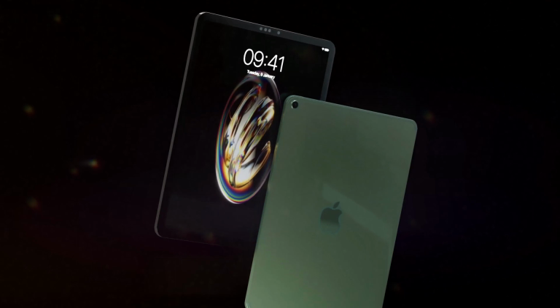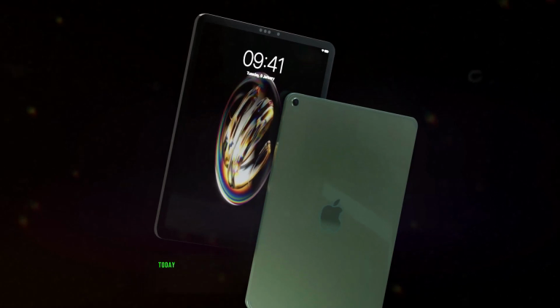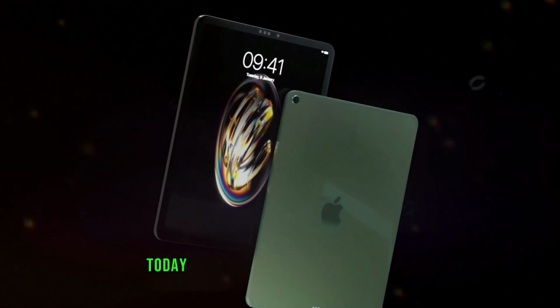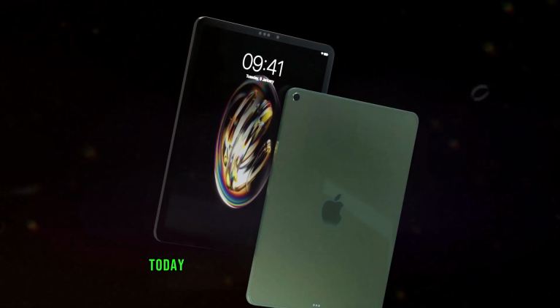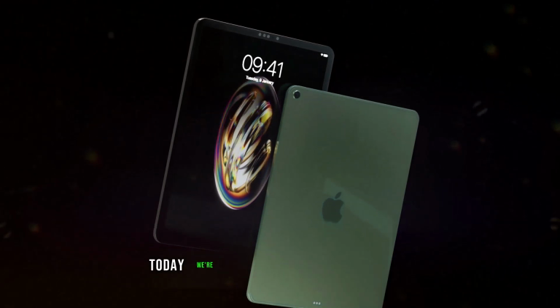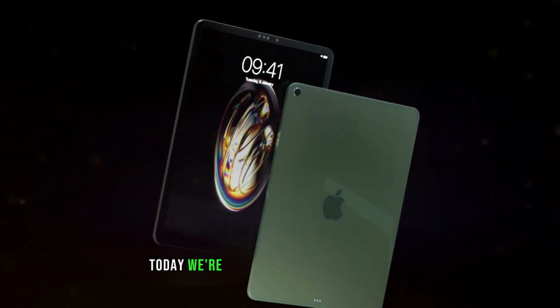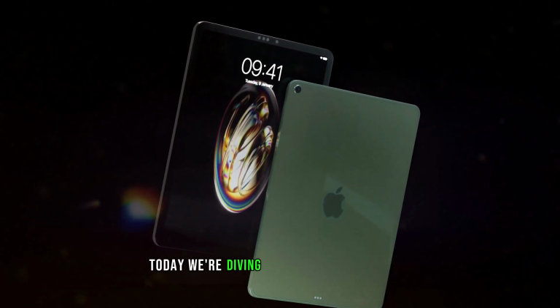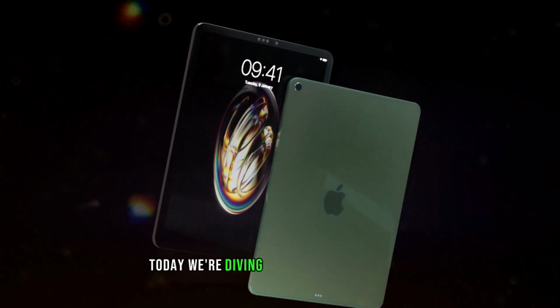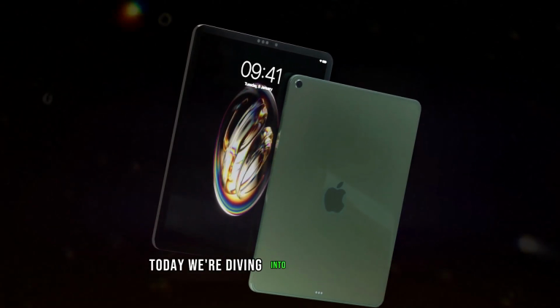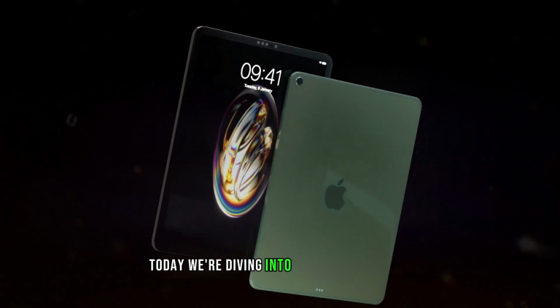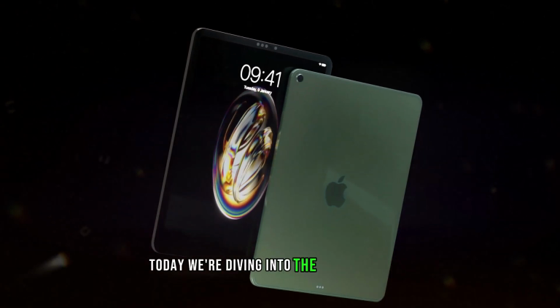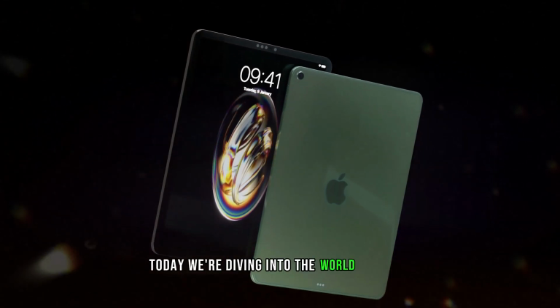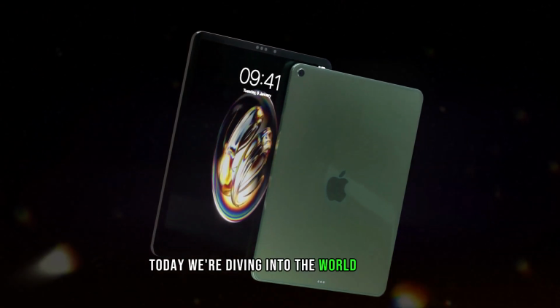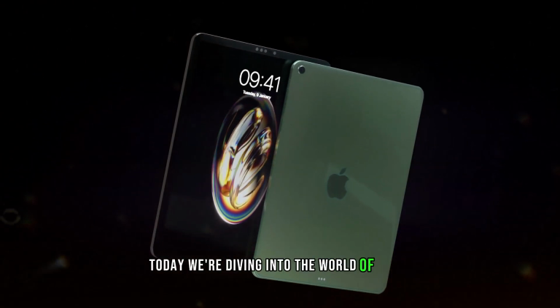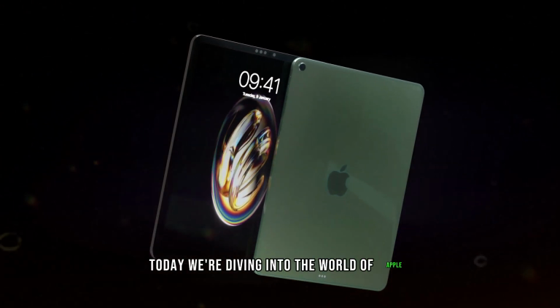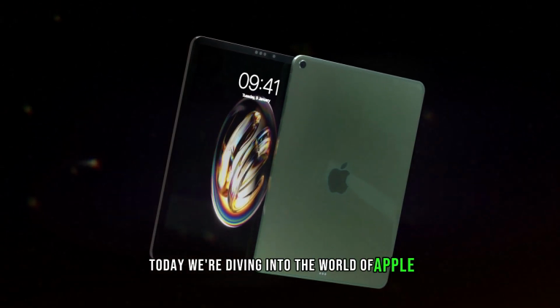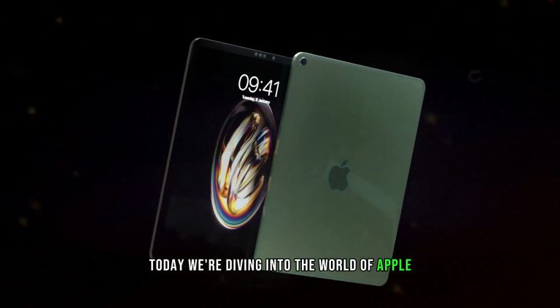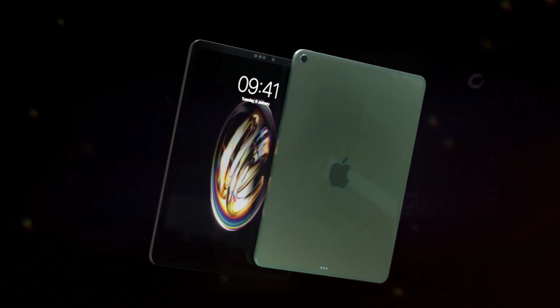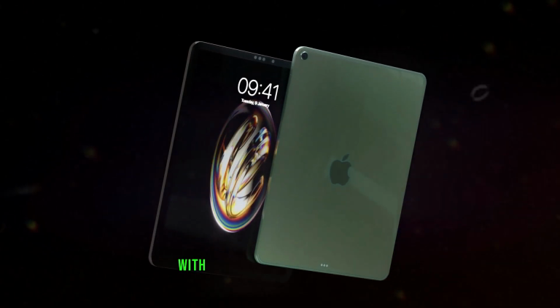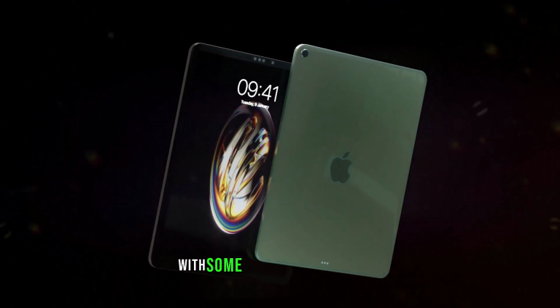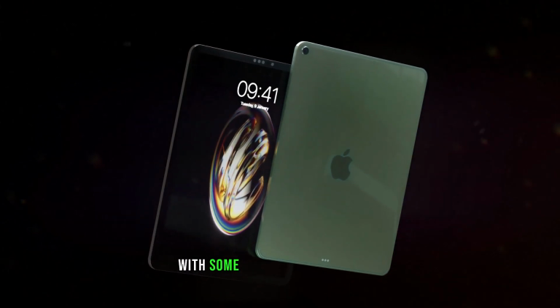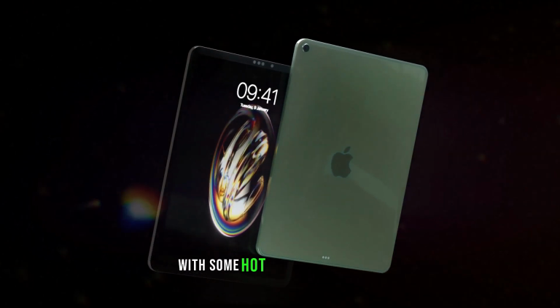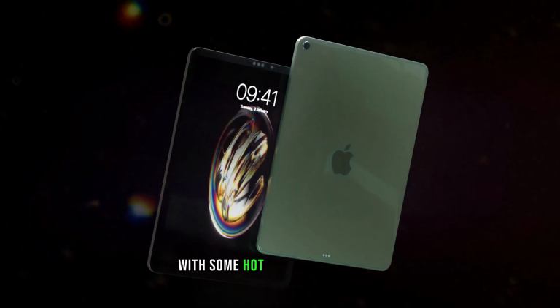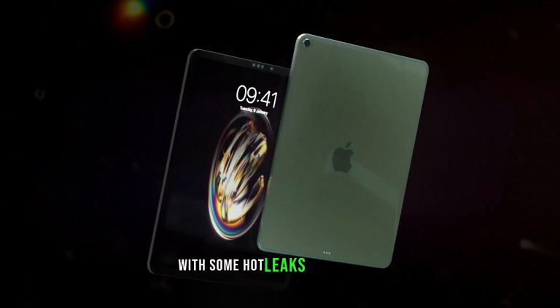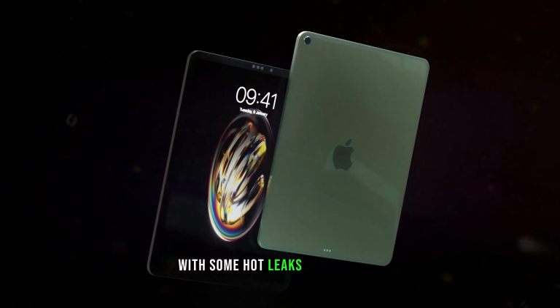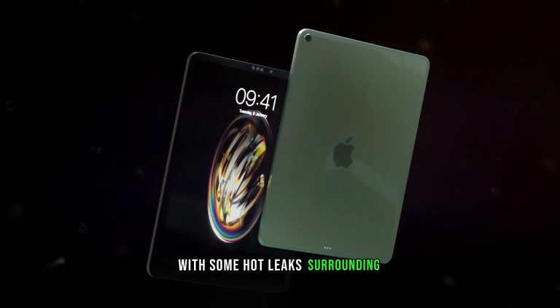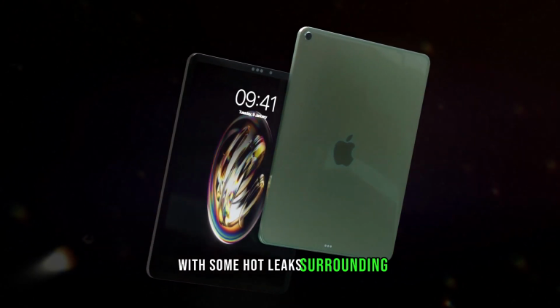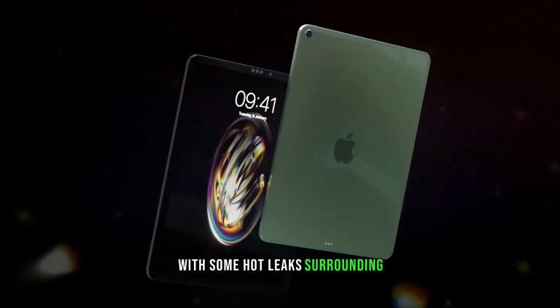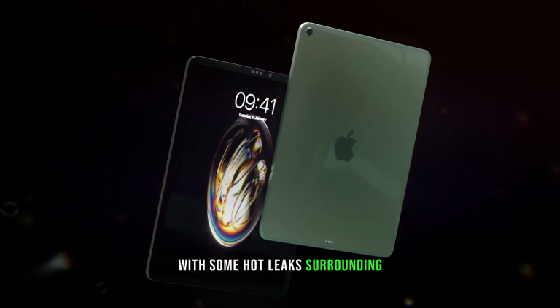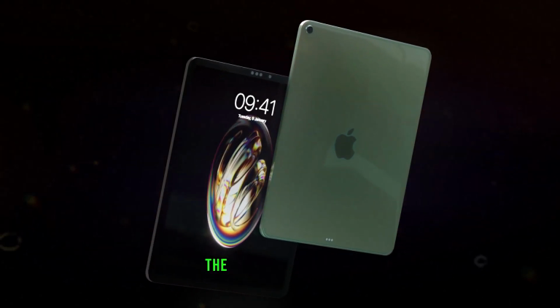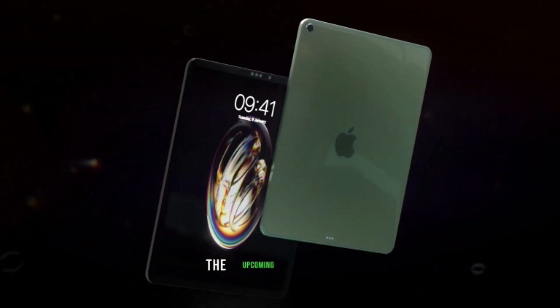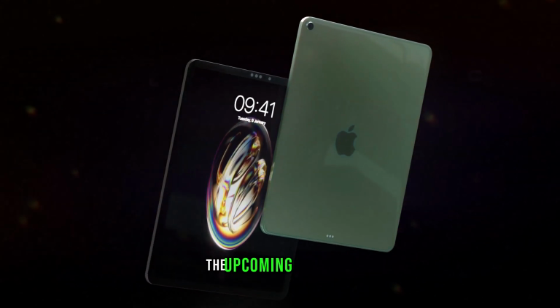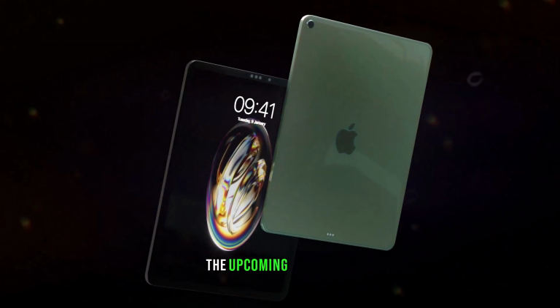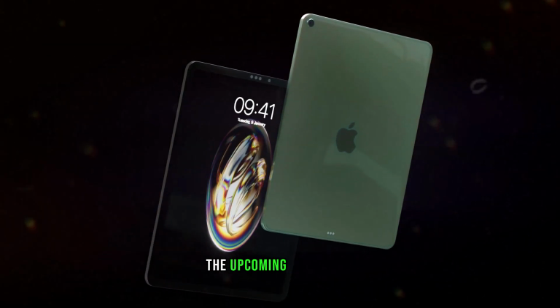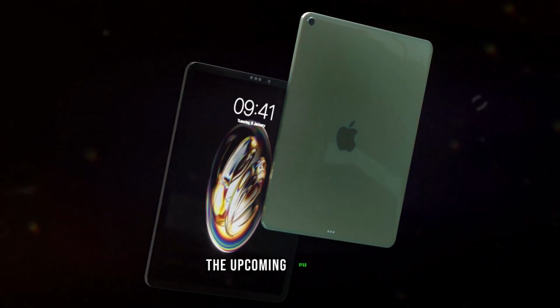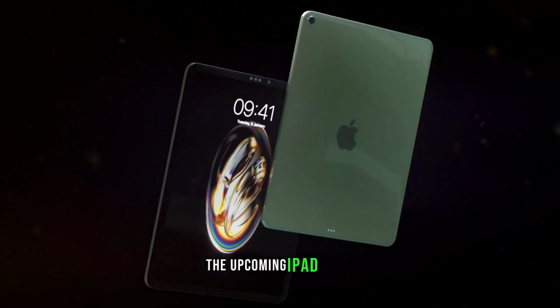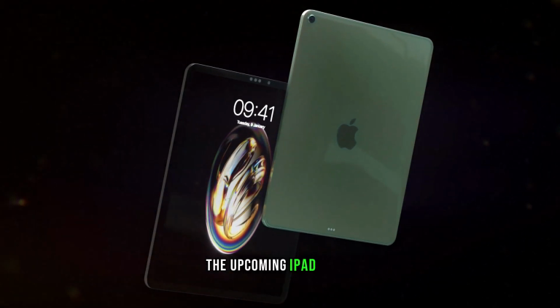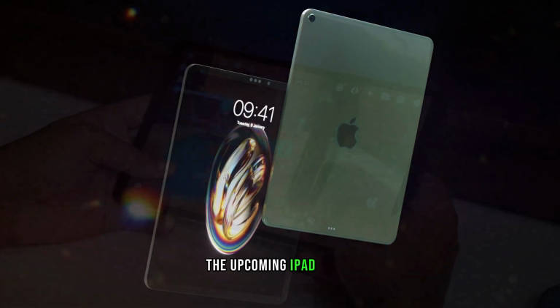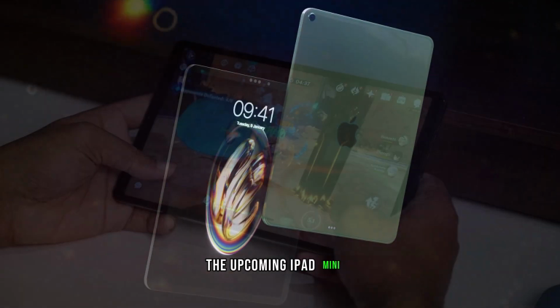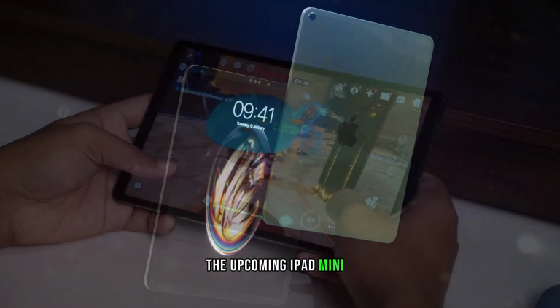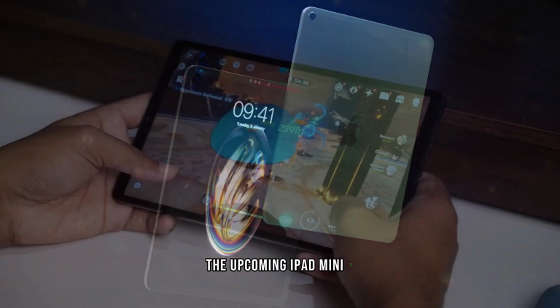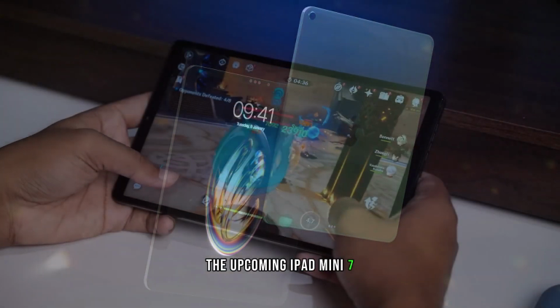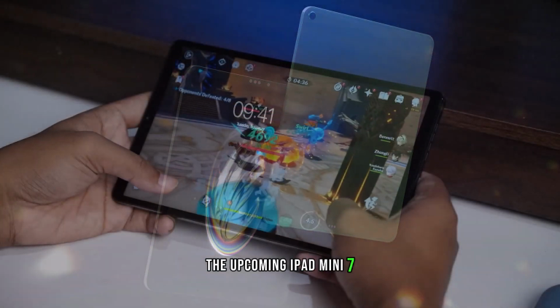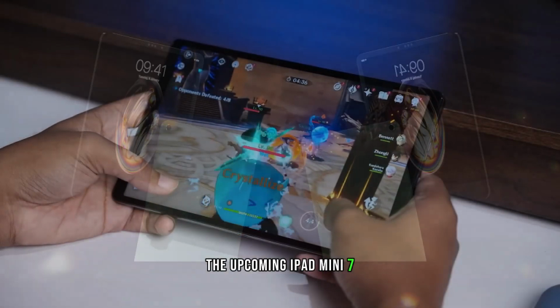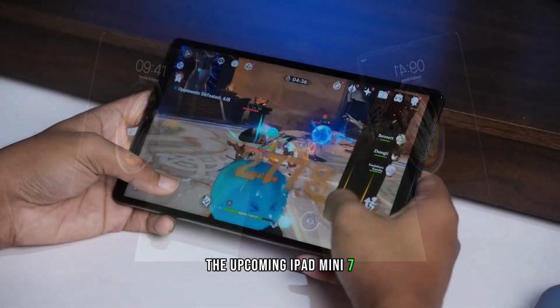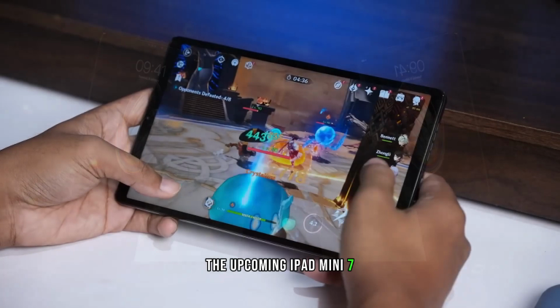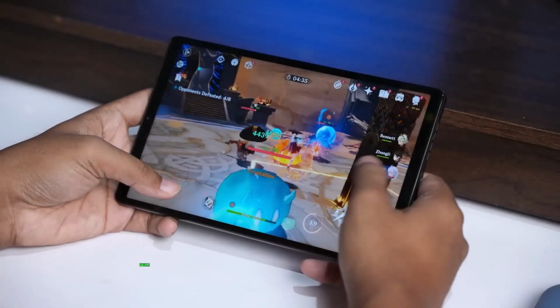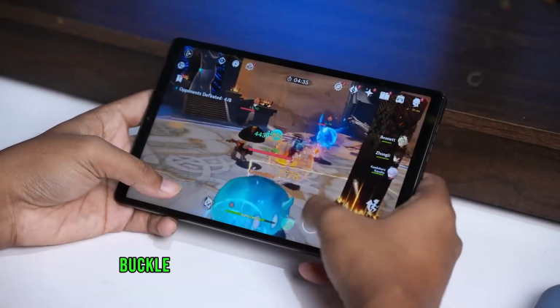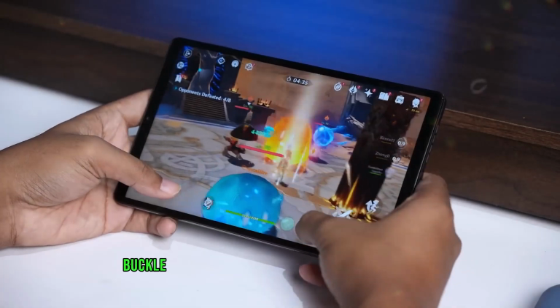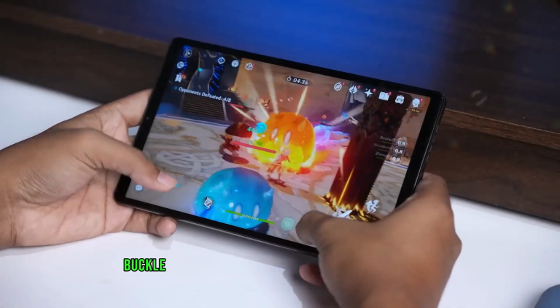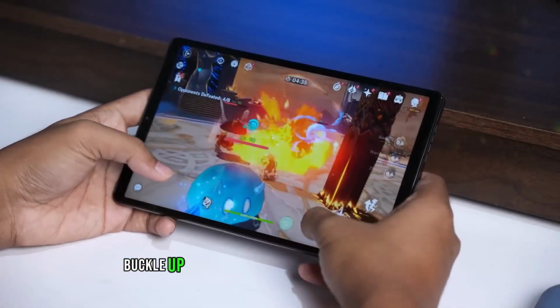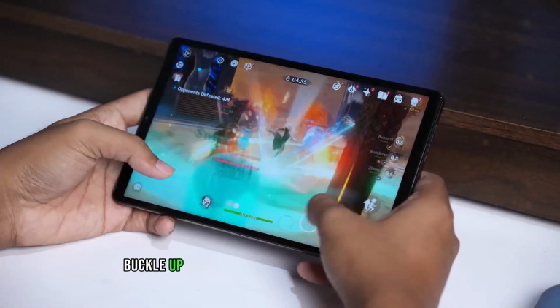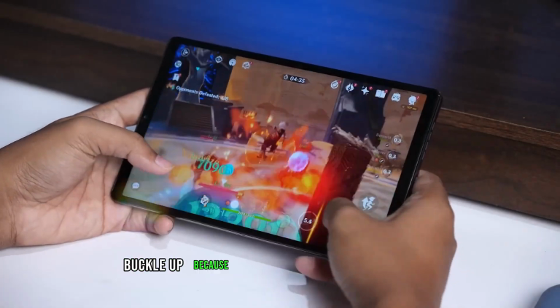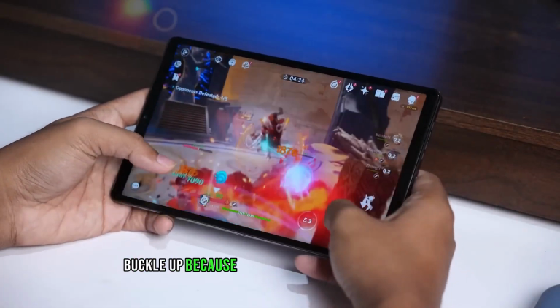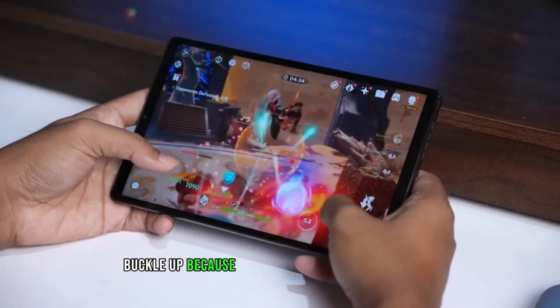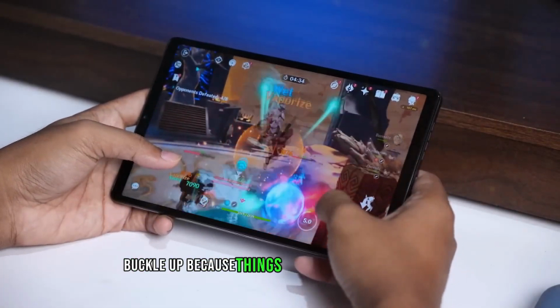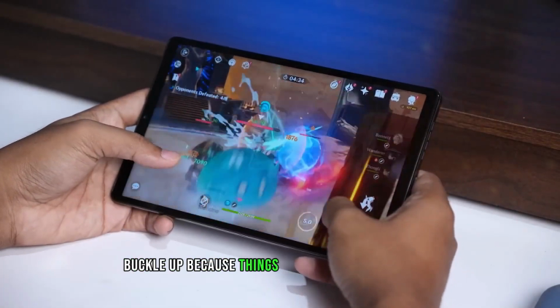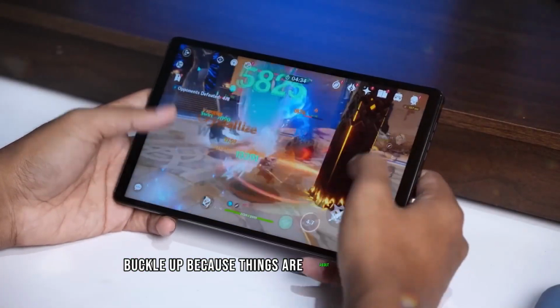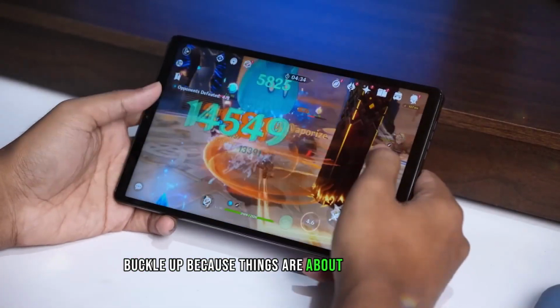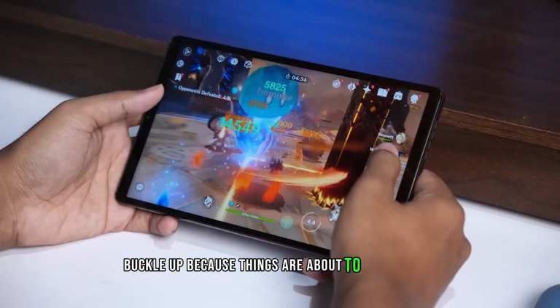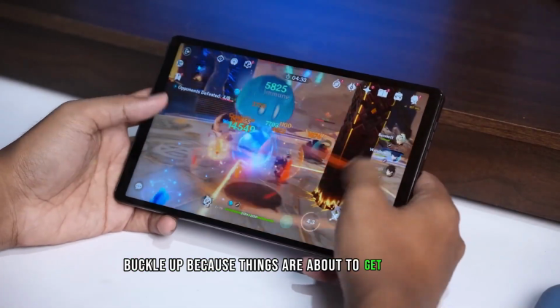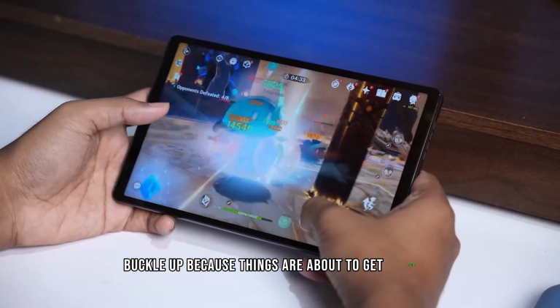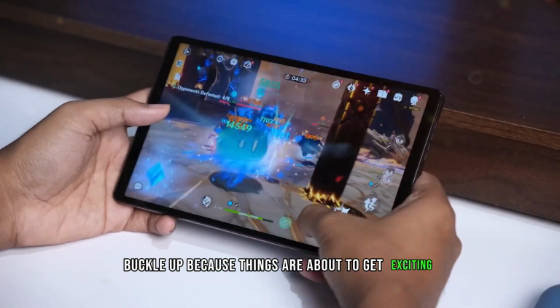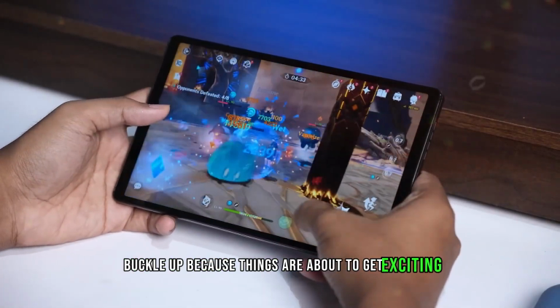Today, we're diving into the world of Apple with some hot leaks surrounding the upcoming iPad Mini 7. Buckle up, because things are about to get exciting.